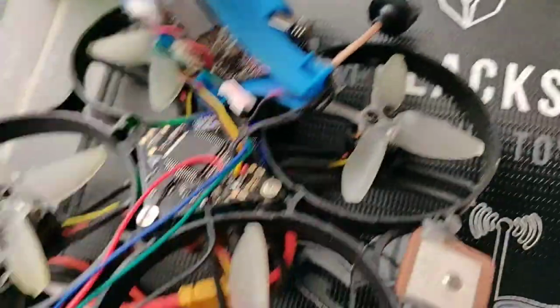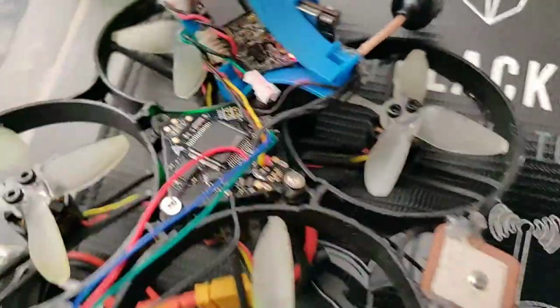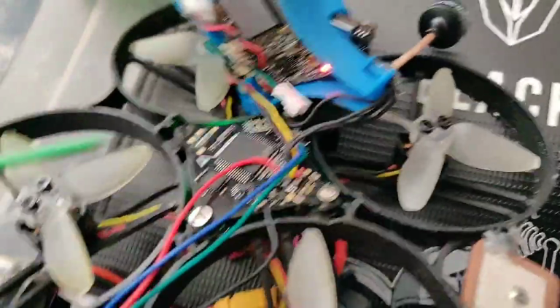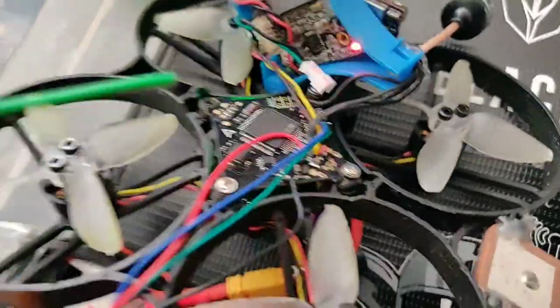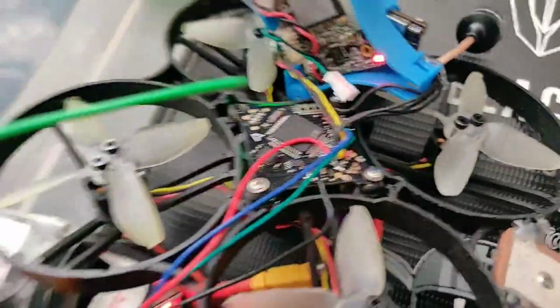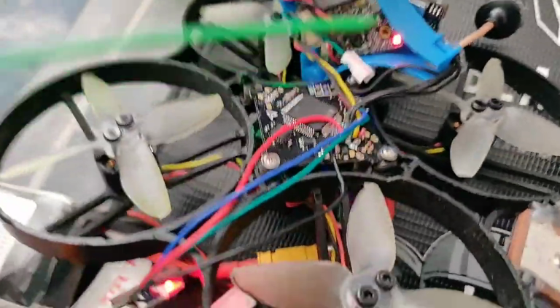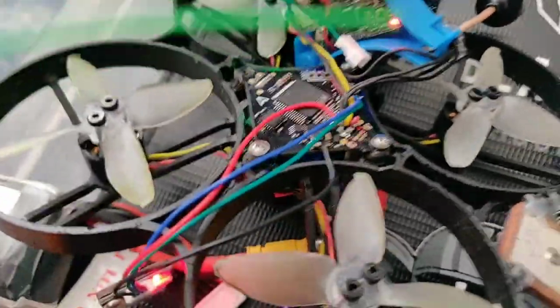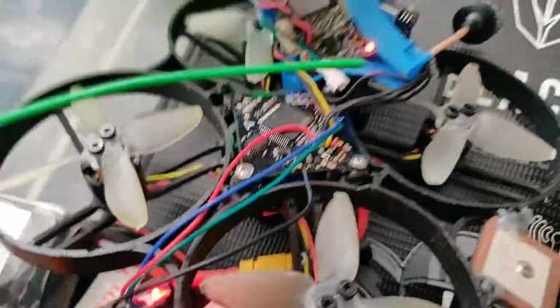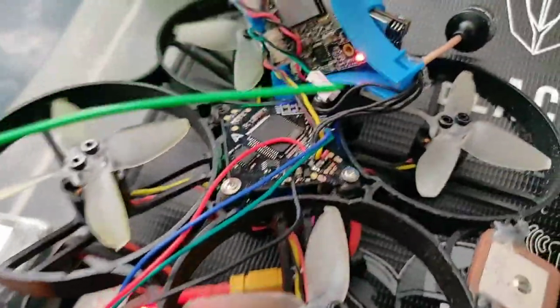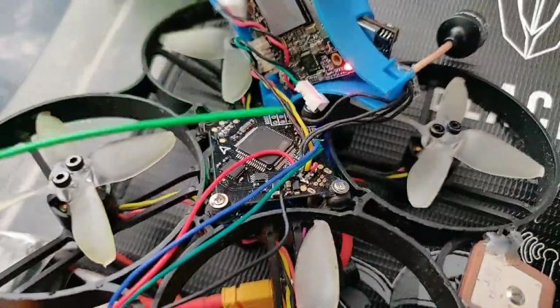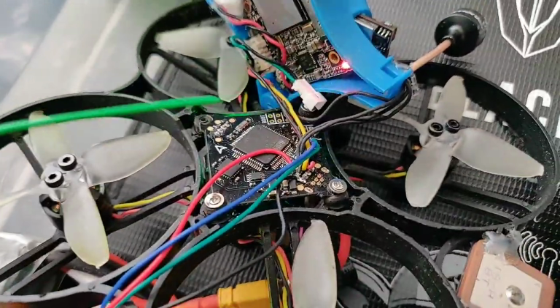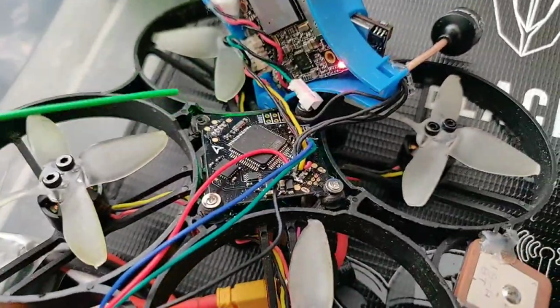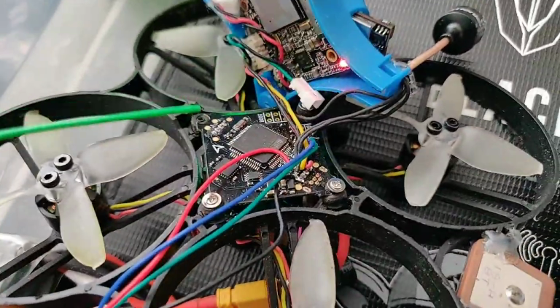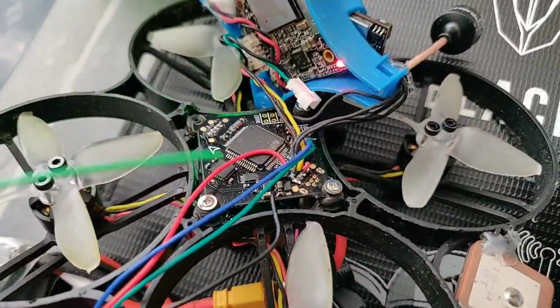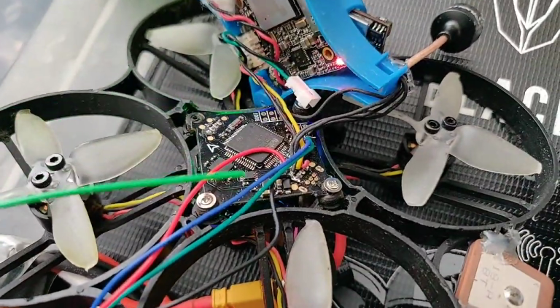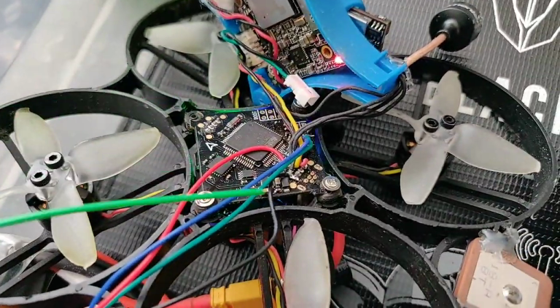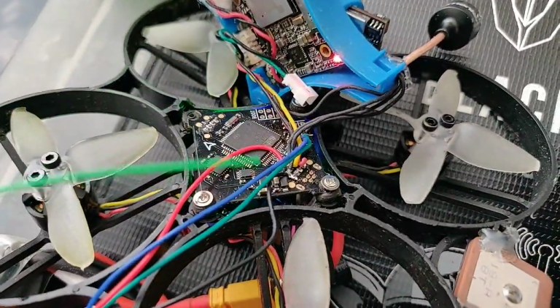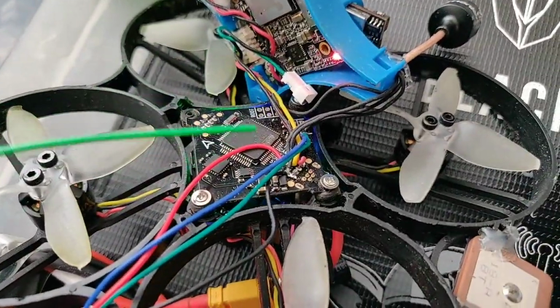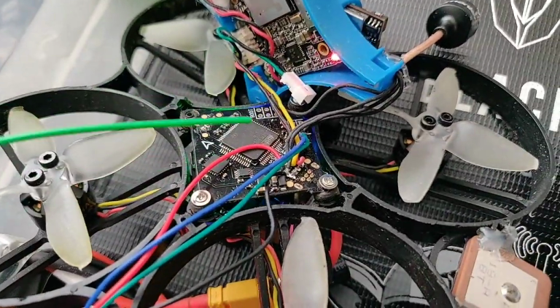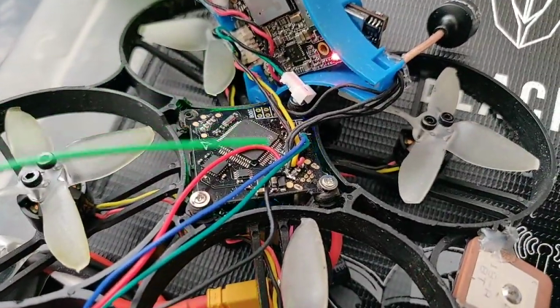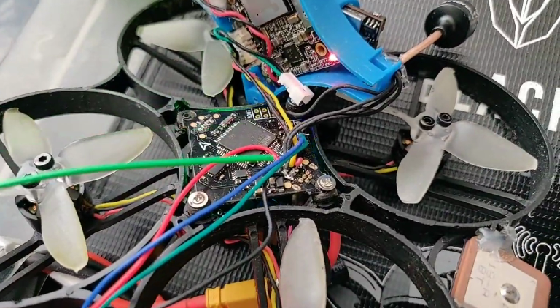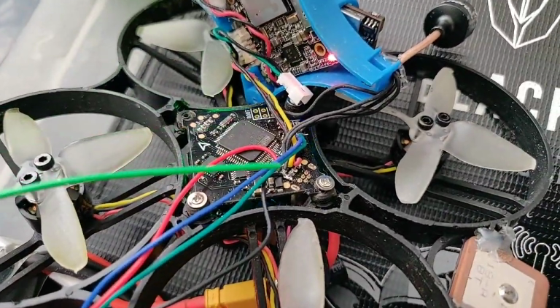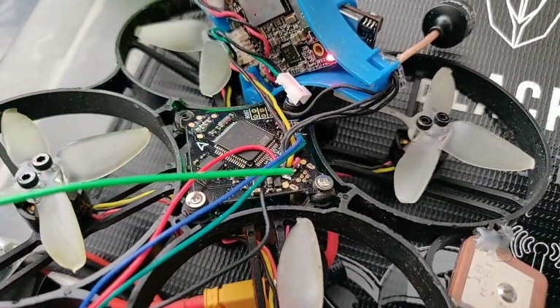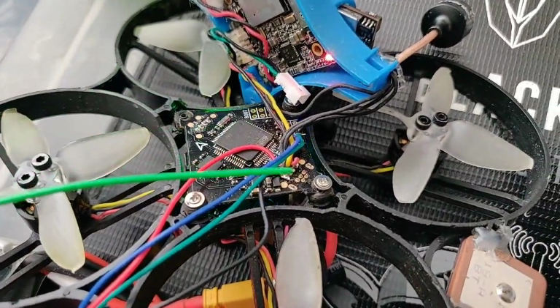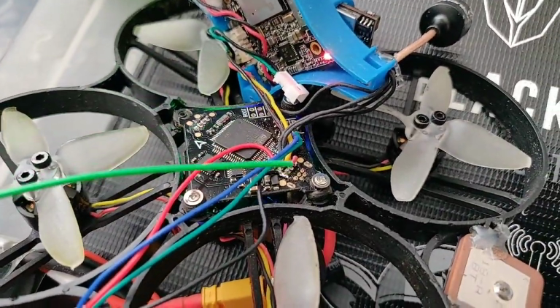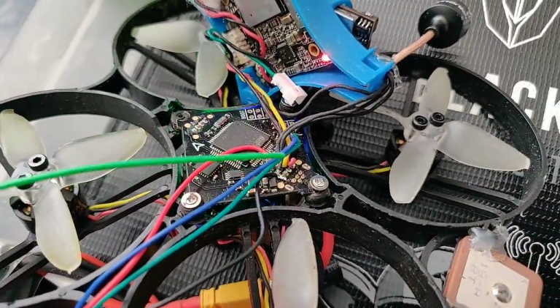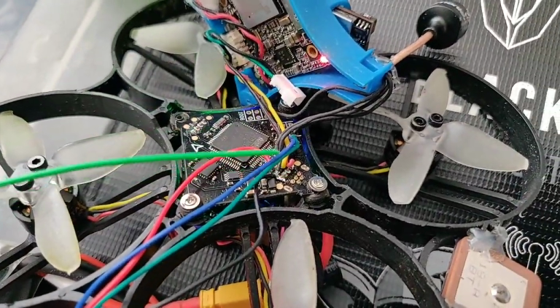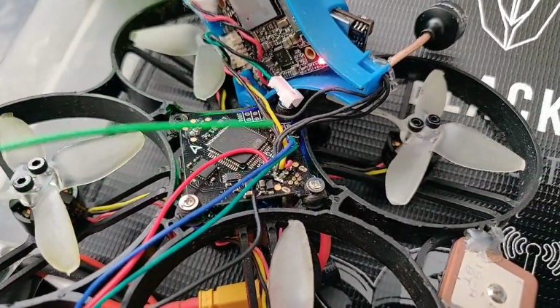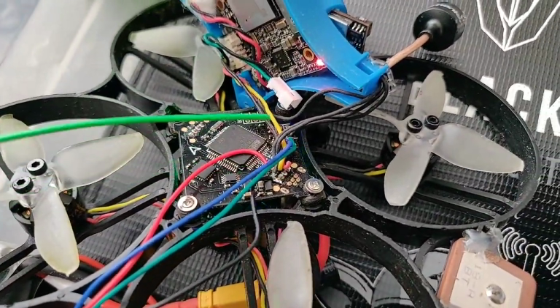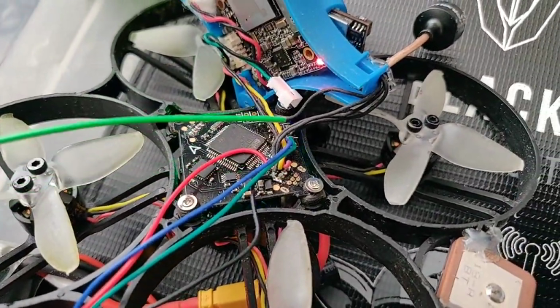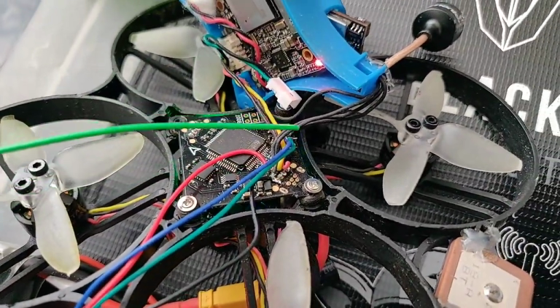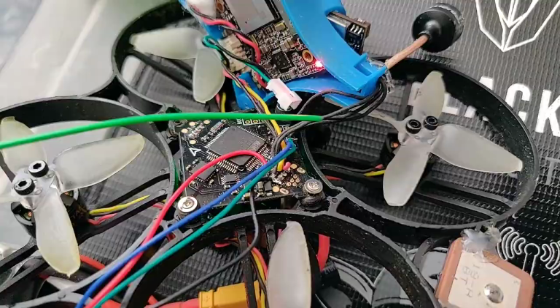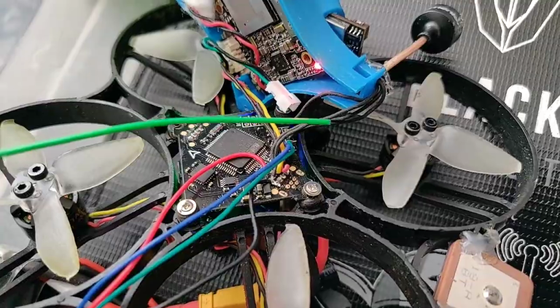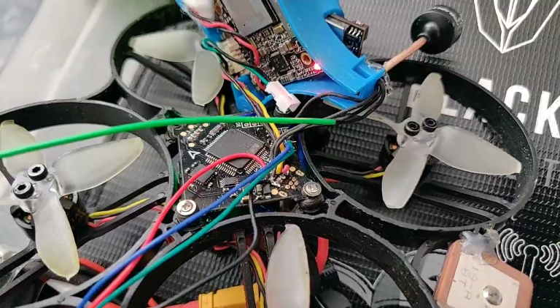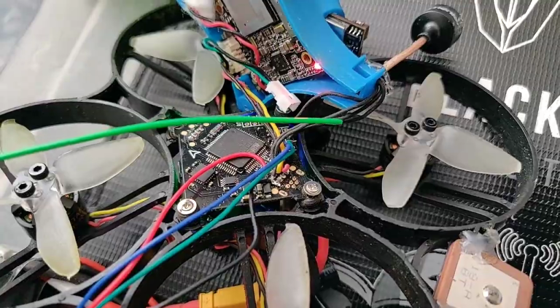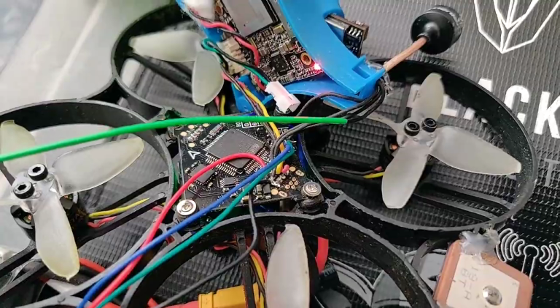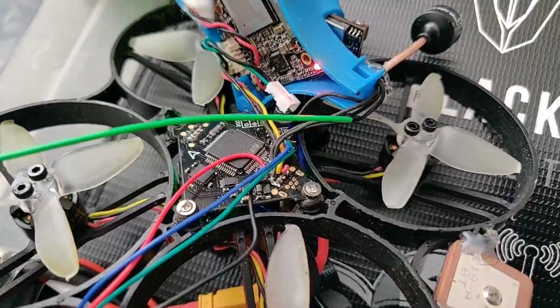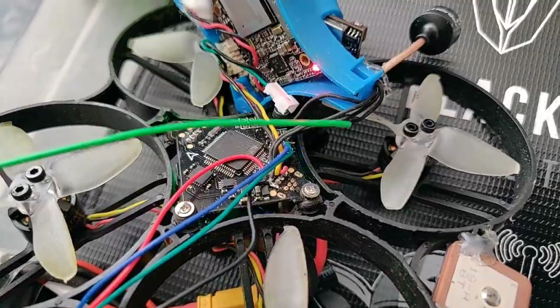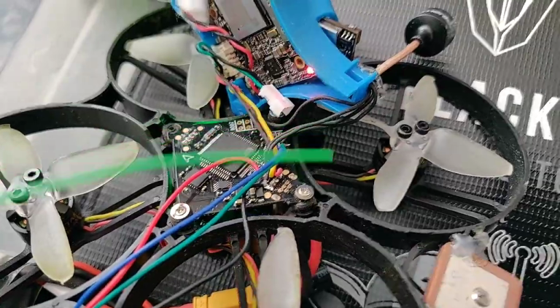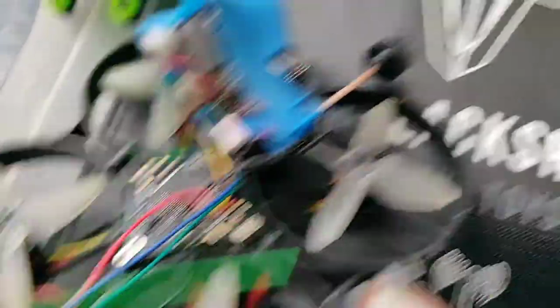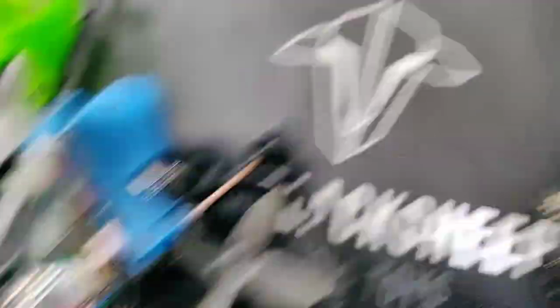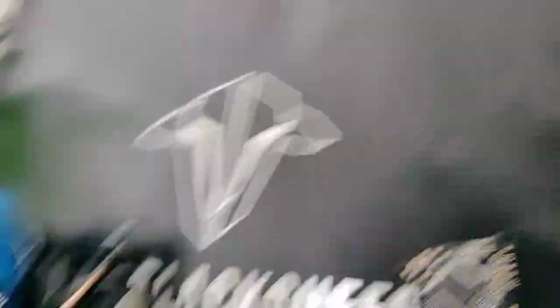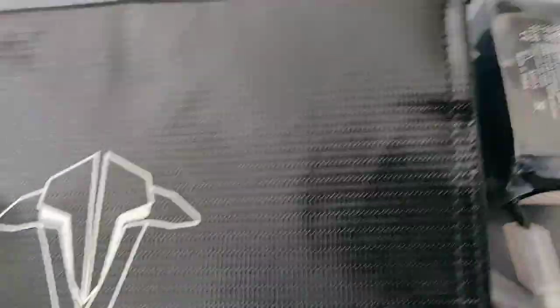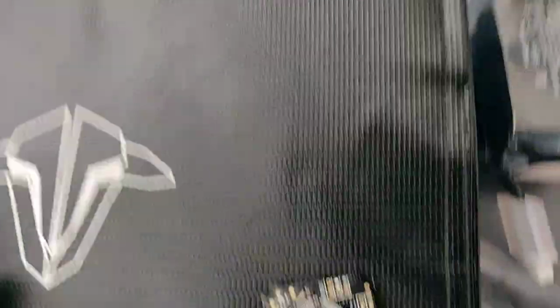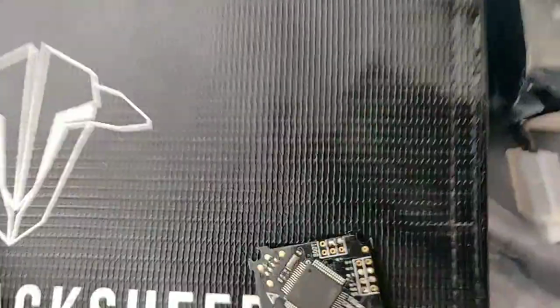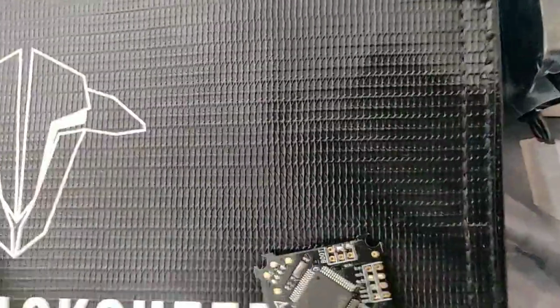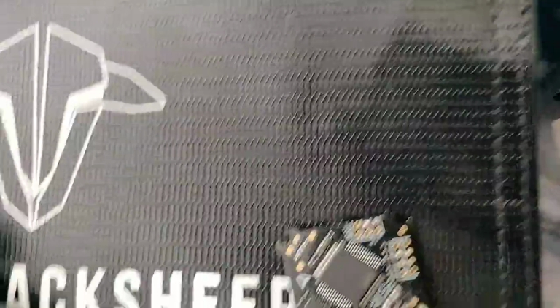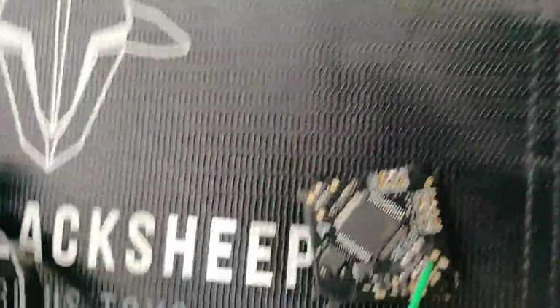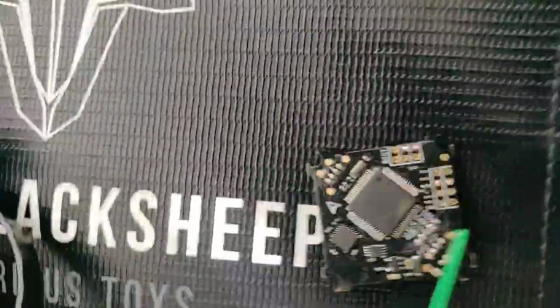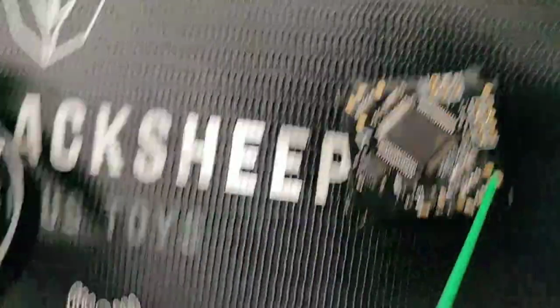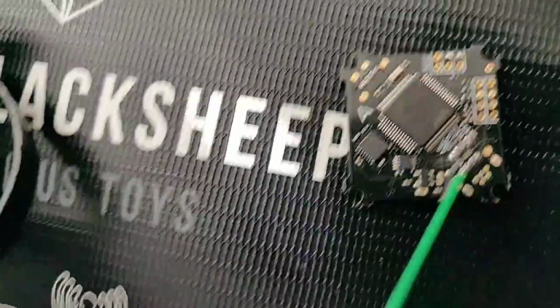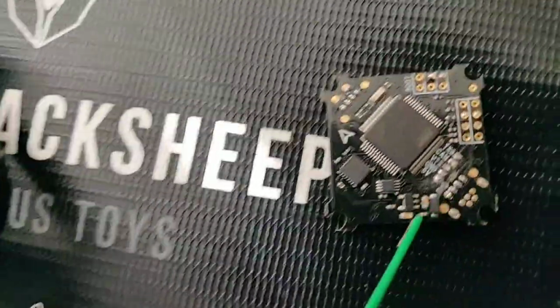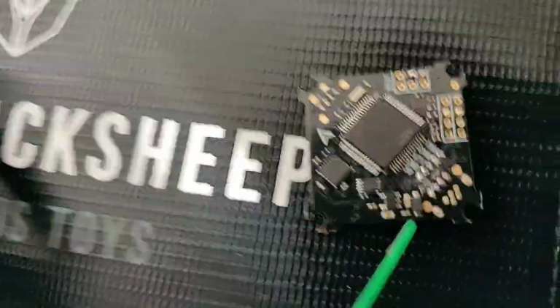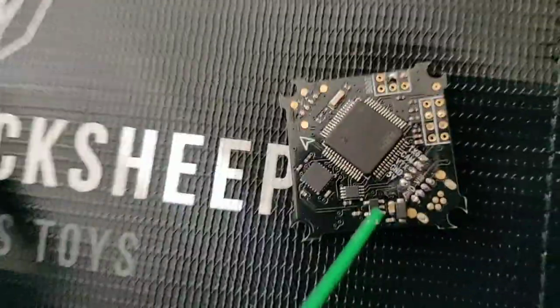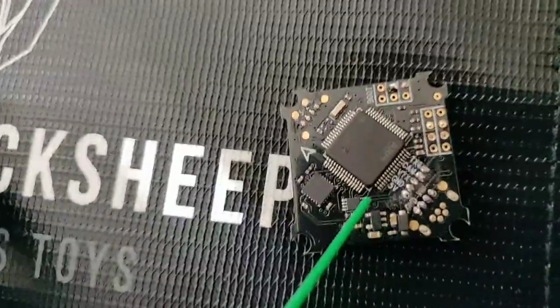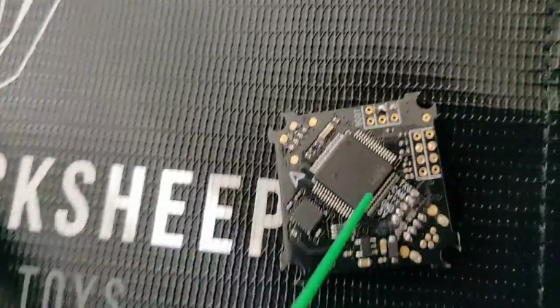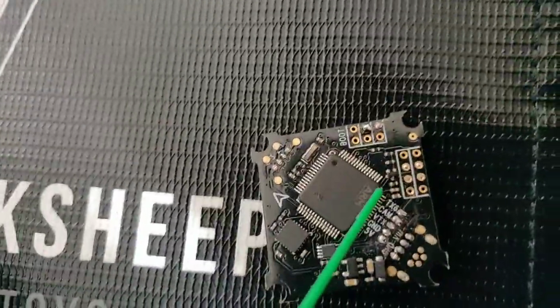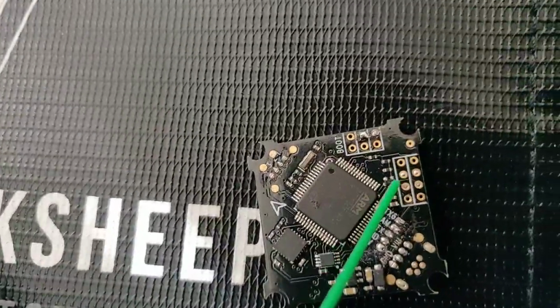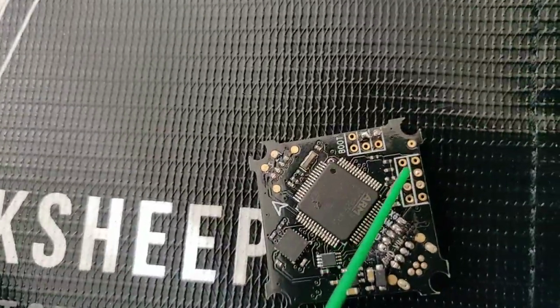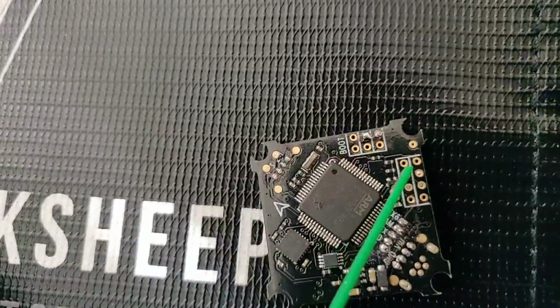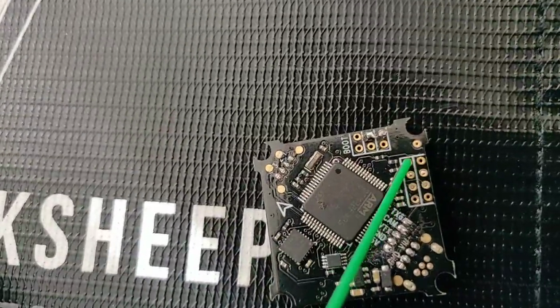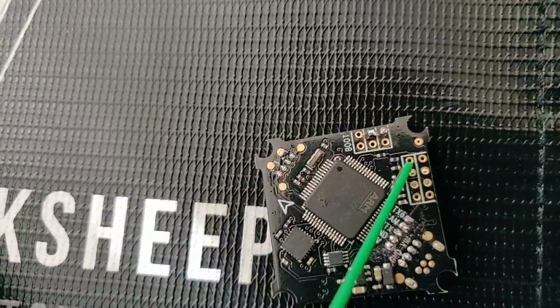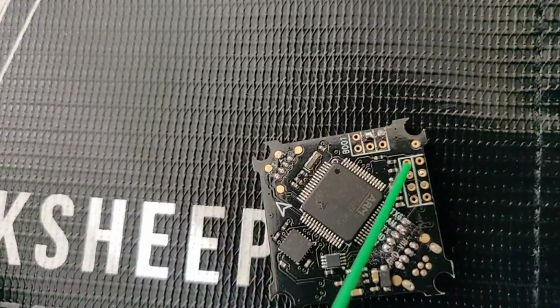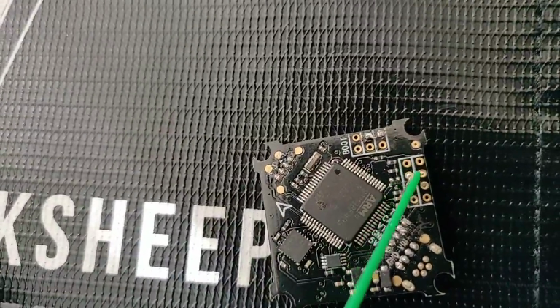What you'll also see is I actually moved the five volt off of the VTX to the five volt over here, and that was just out of convenience.